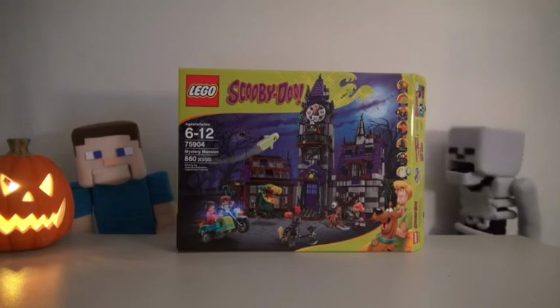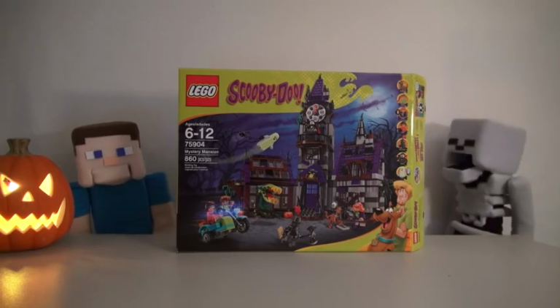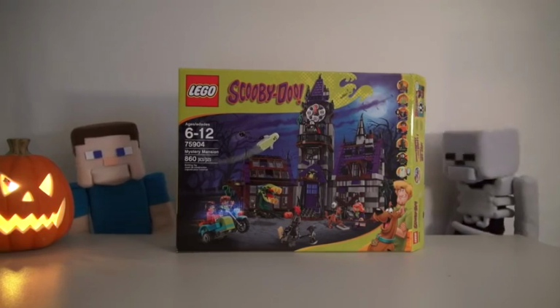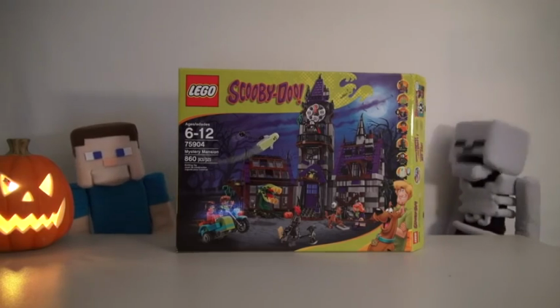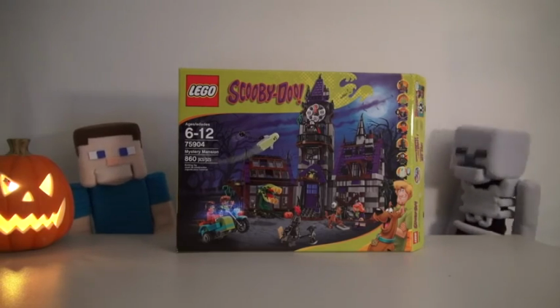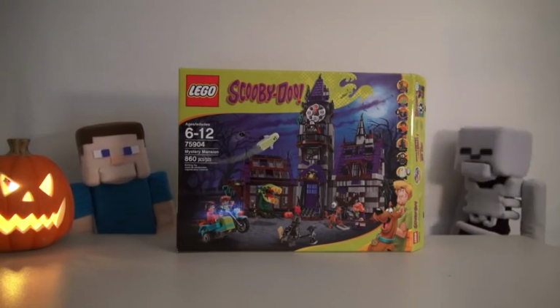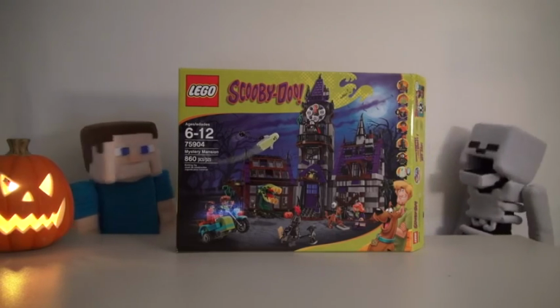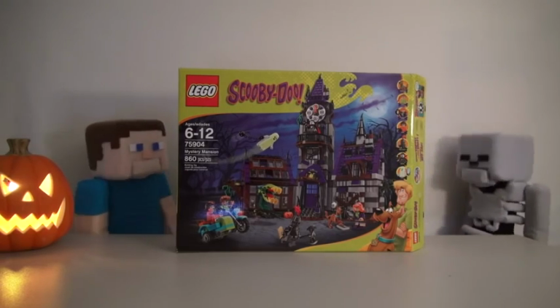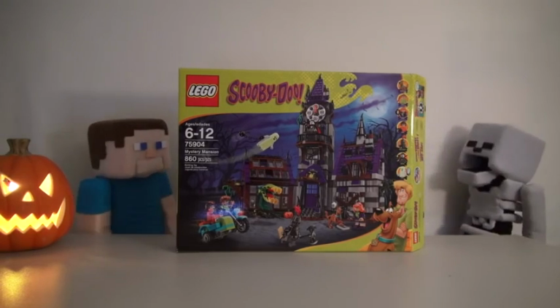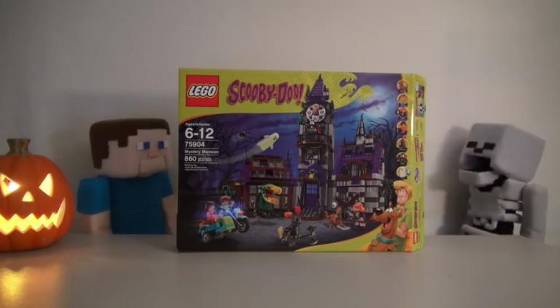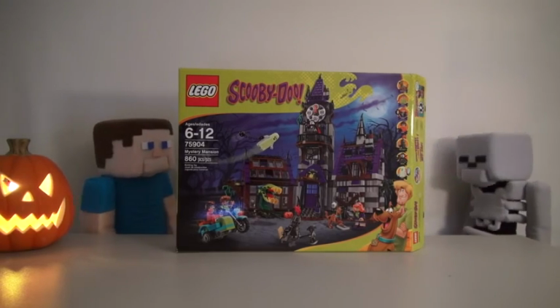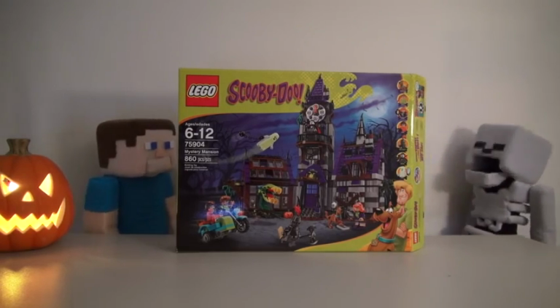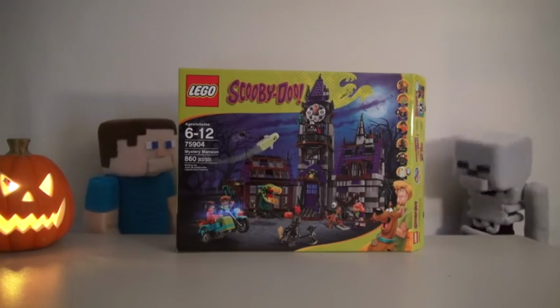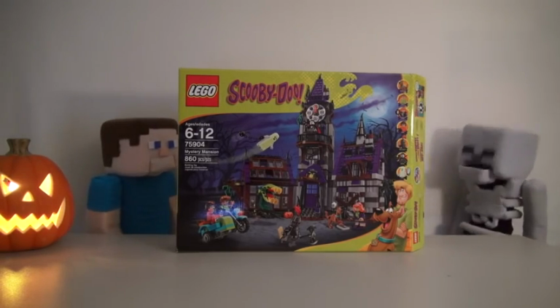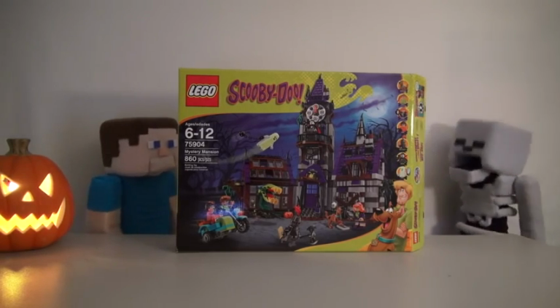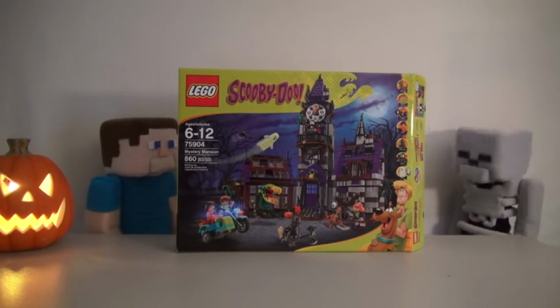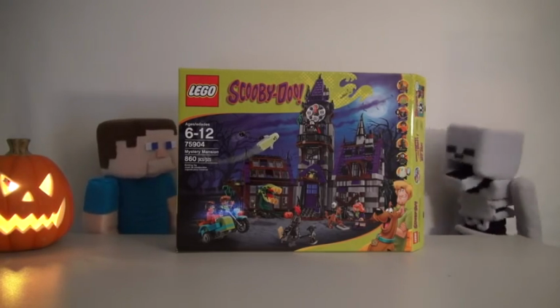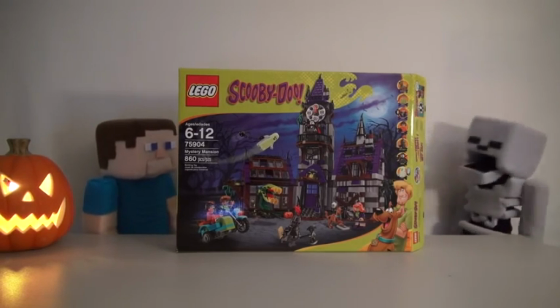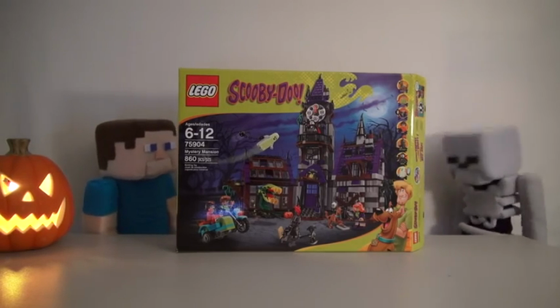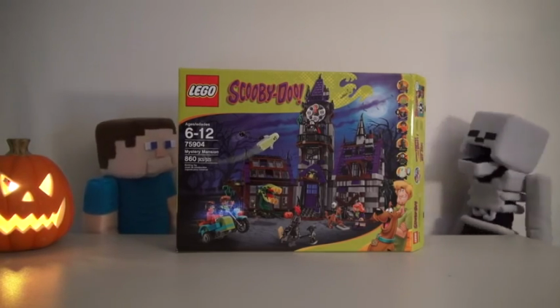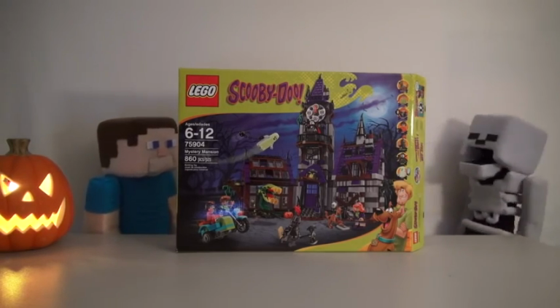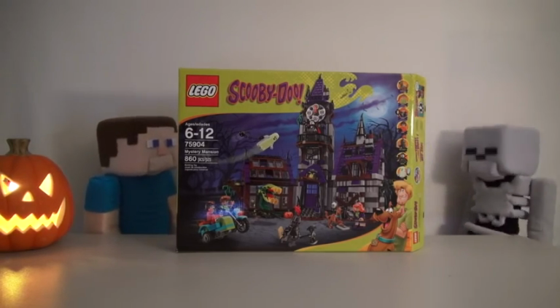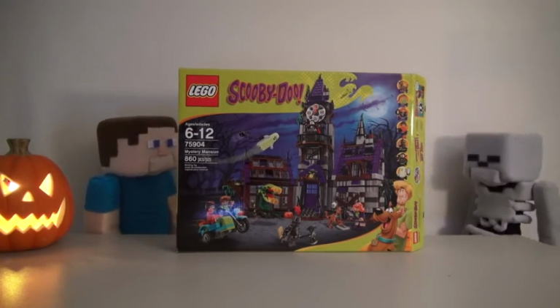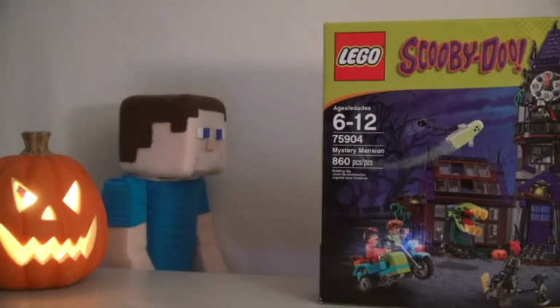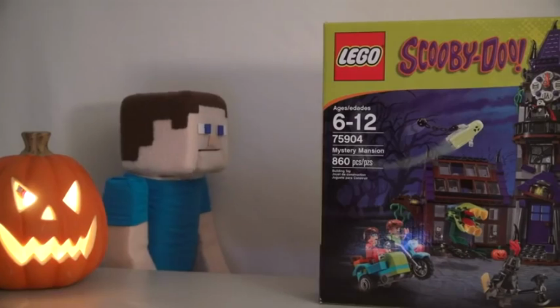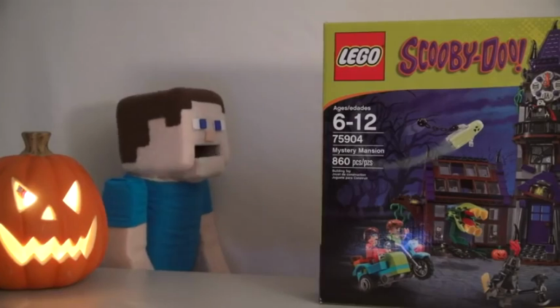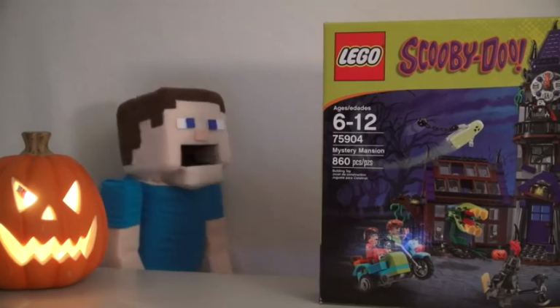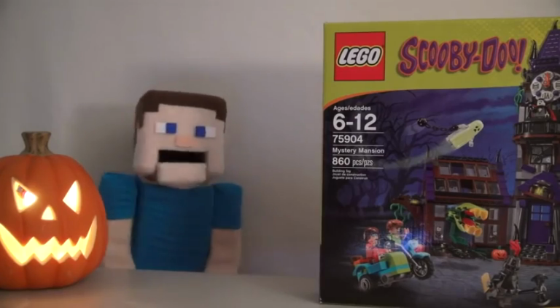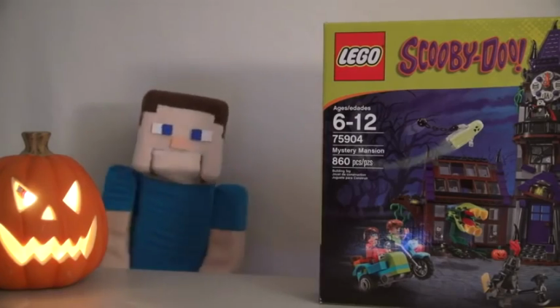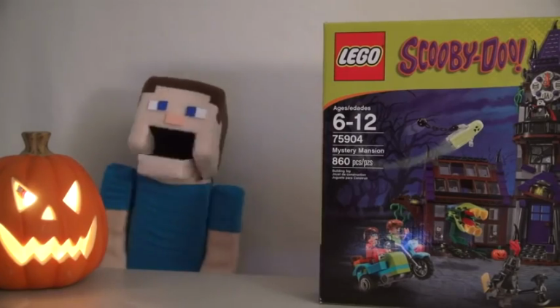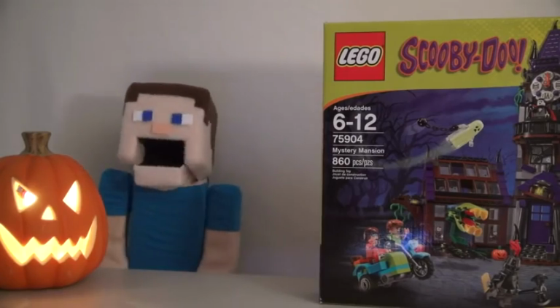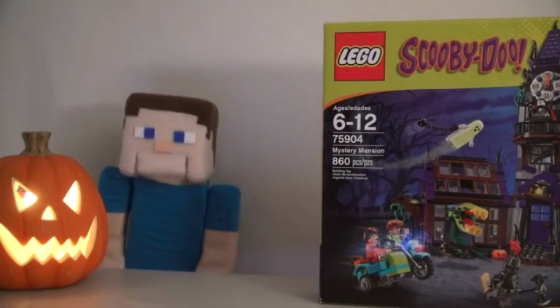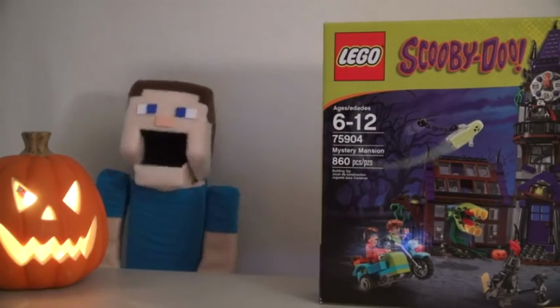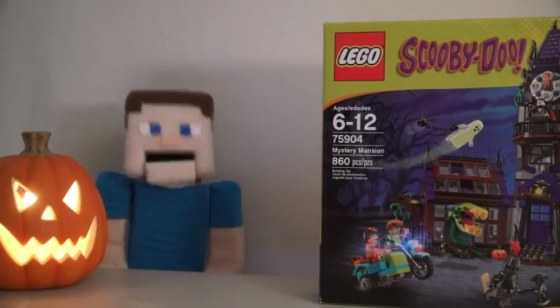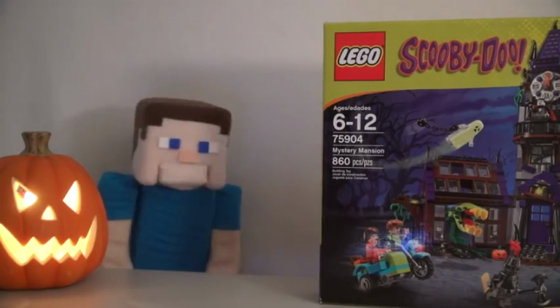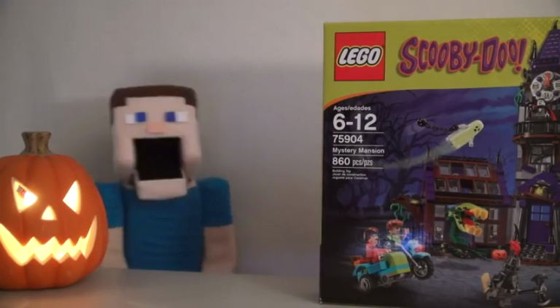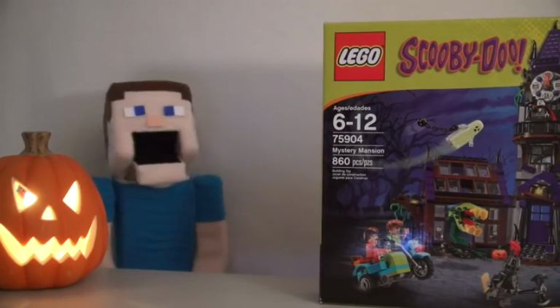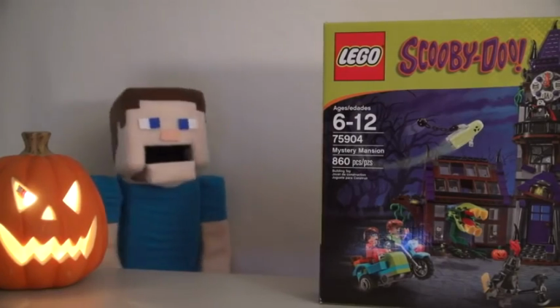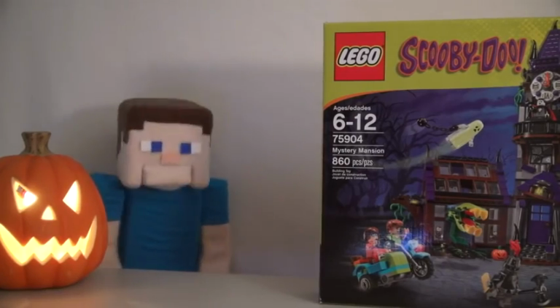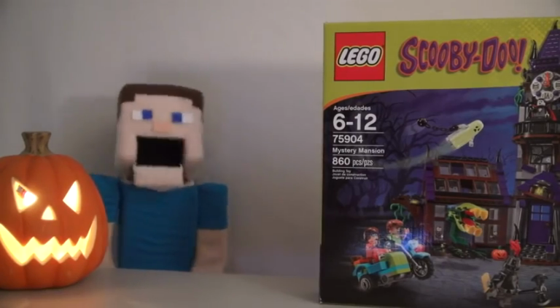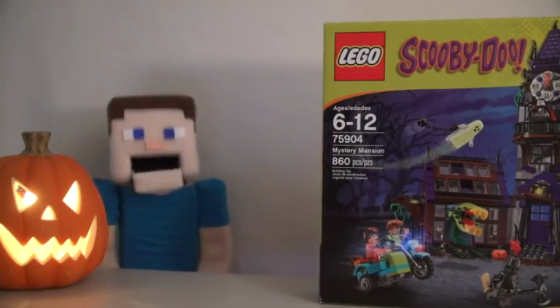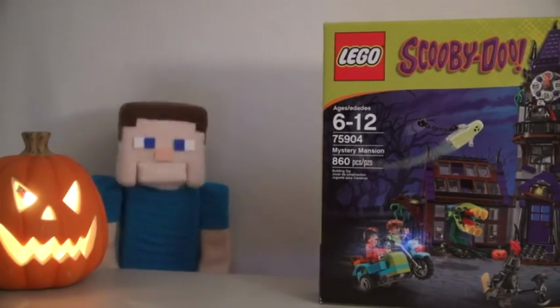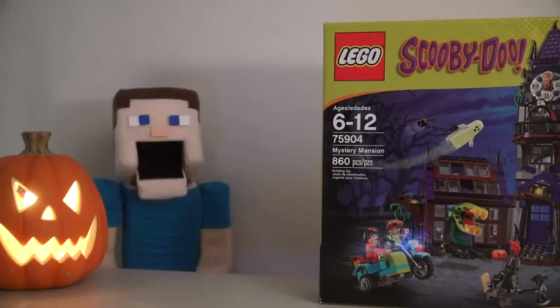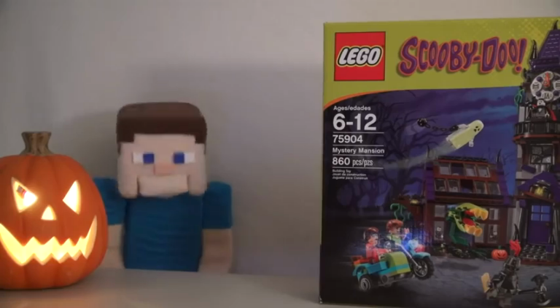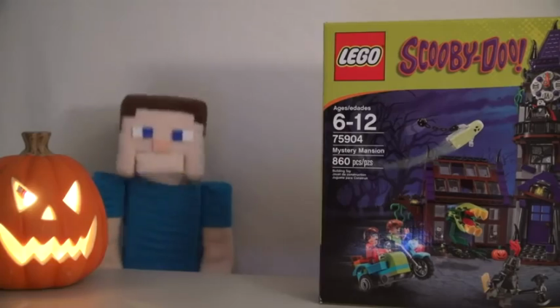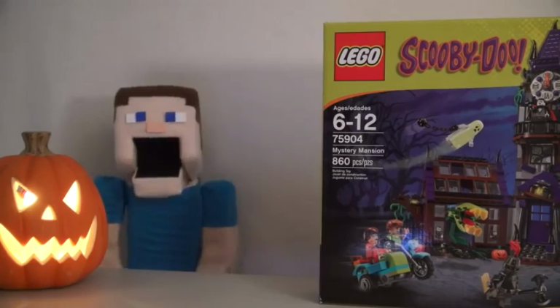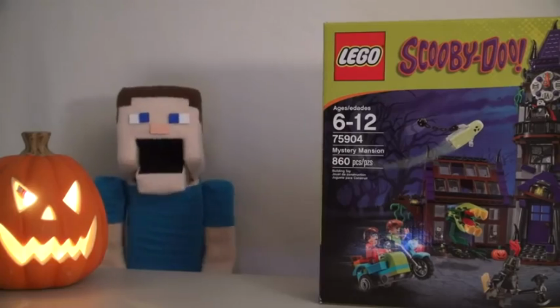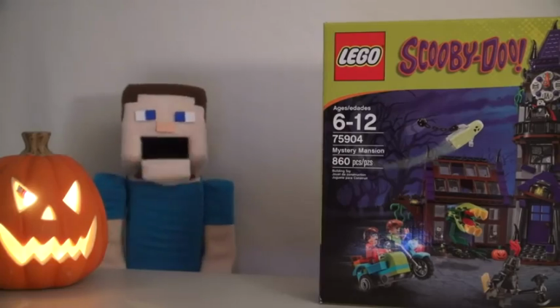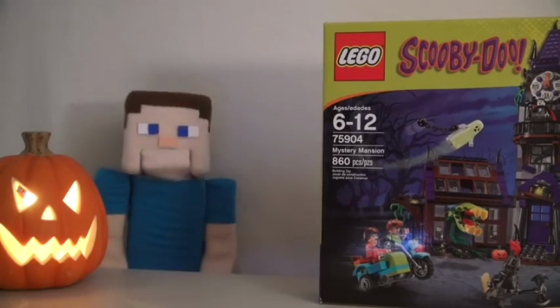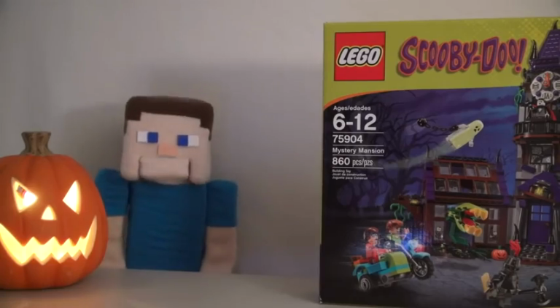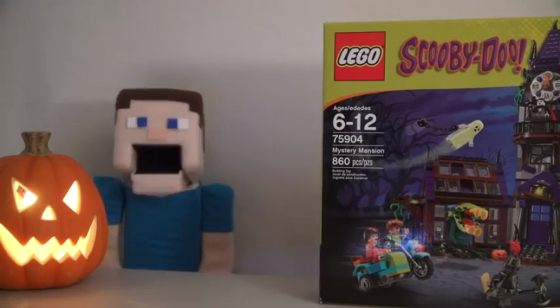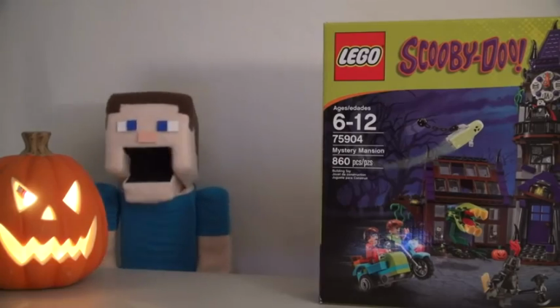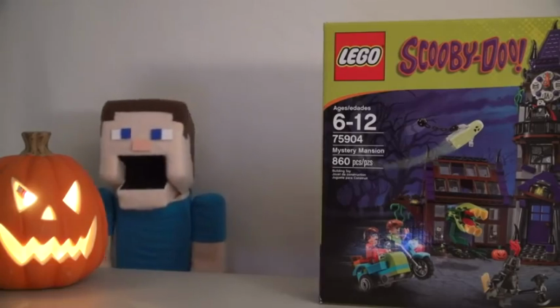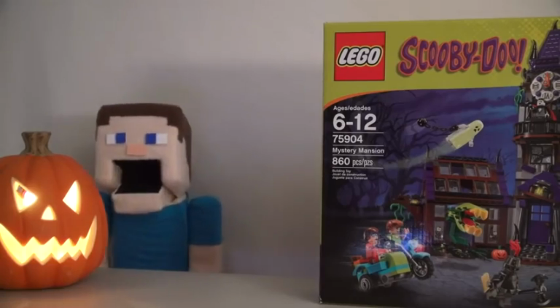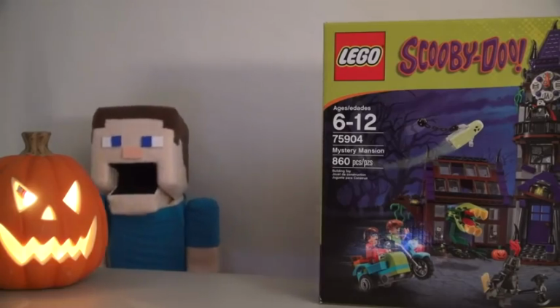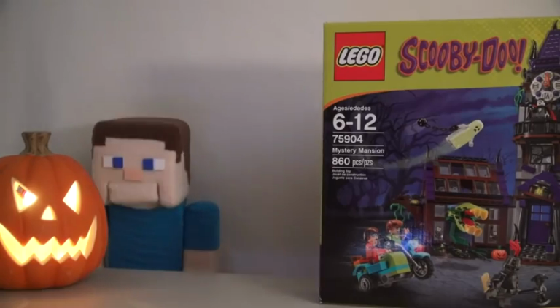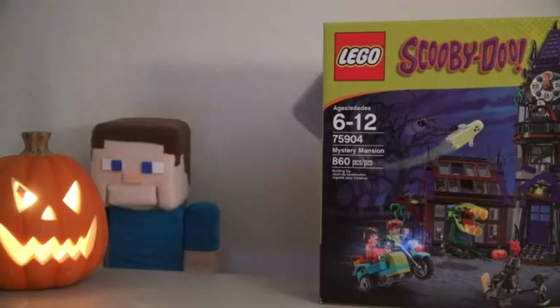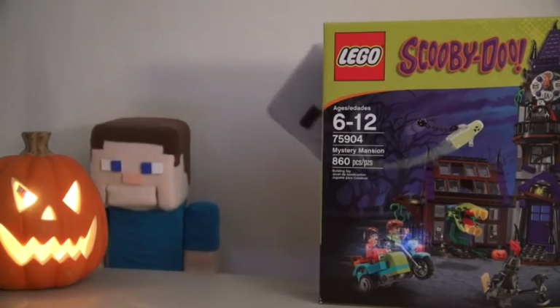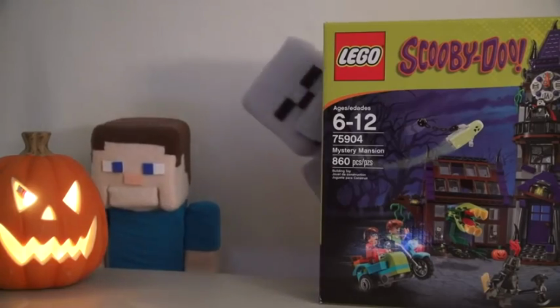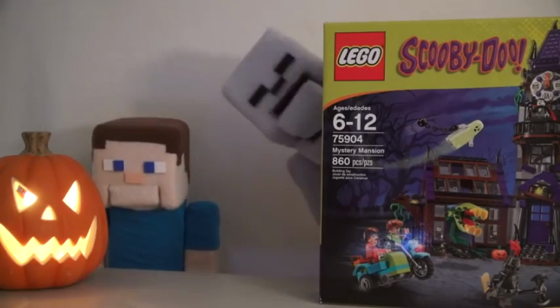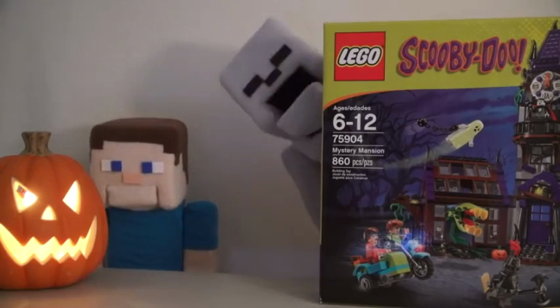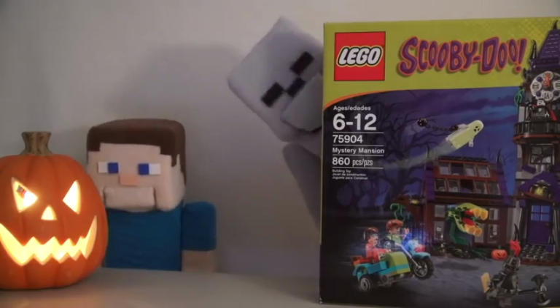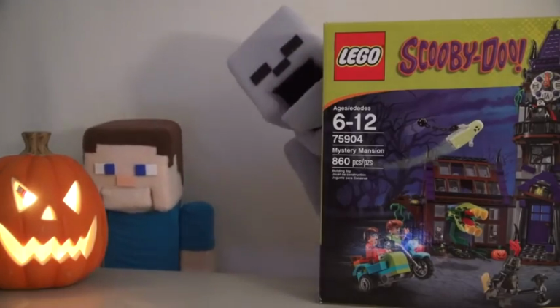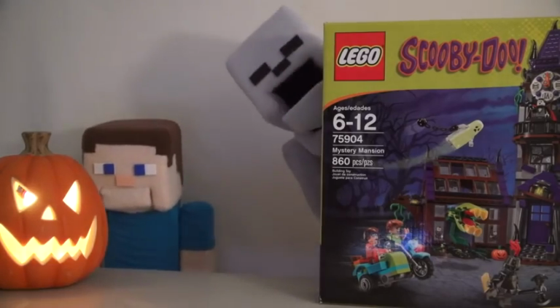Zombie Steve isn't here, but I can do the review with you. Aw, not Skeleton Mikey — he's such a scaredy cat. Yeah, yeah!